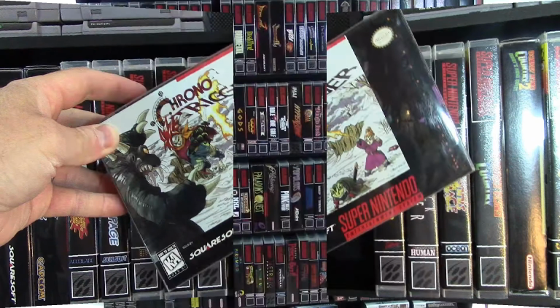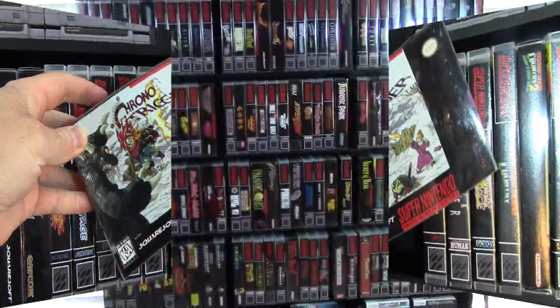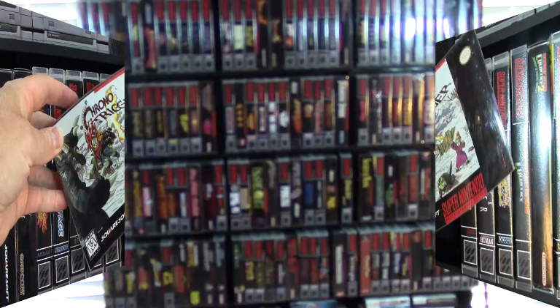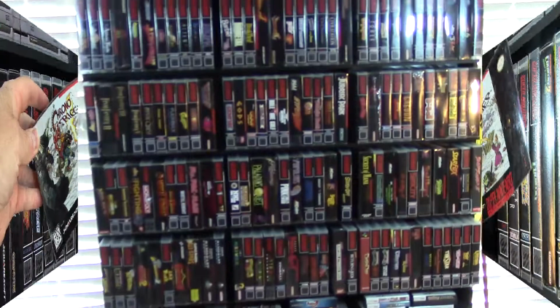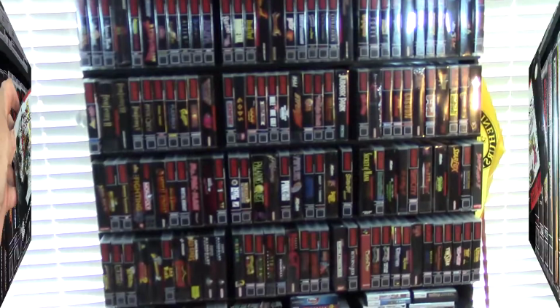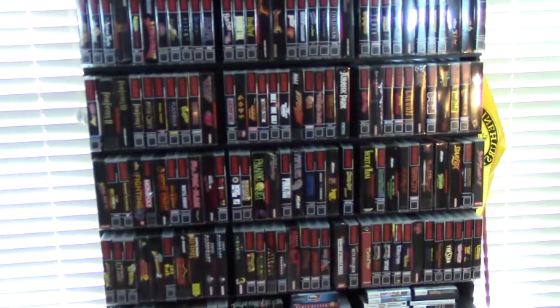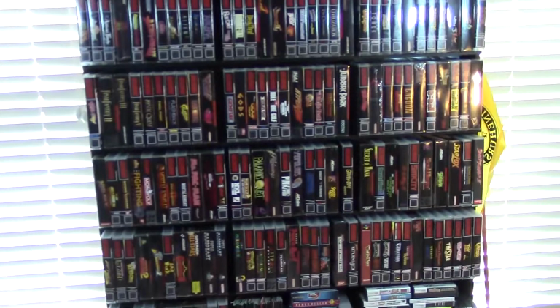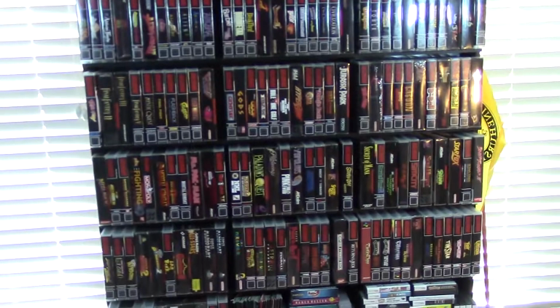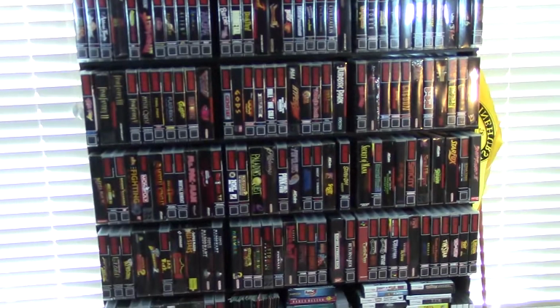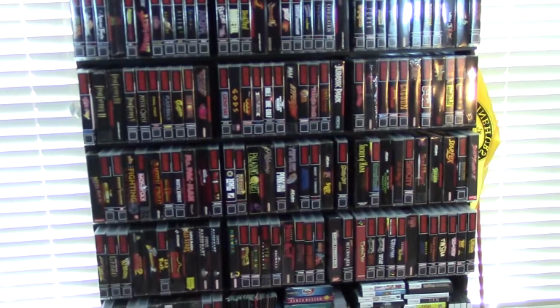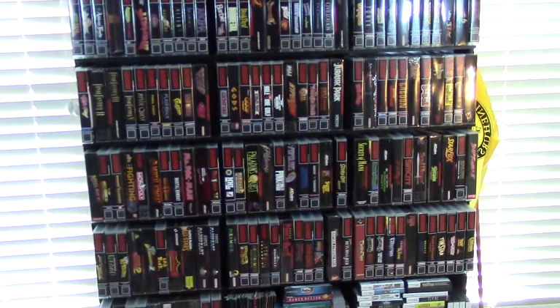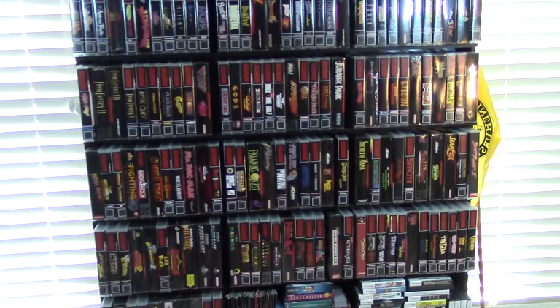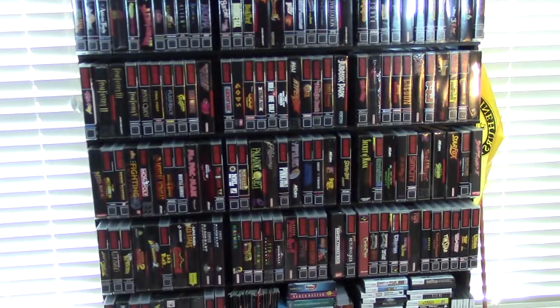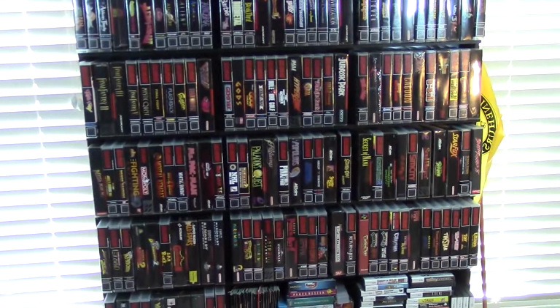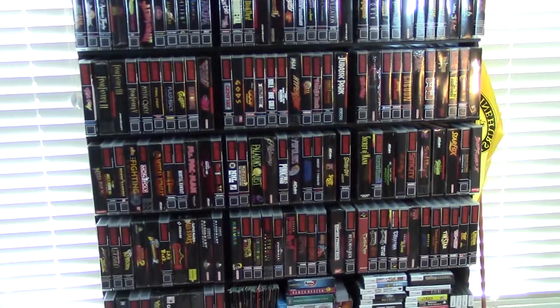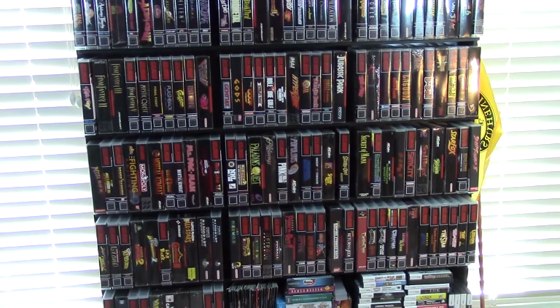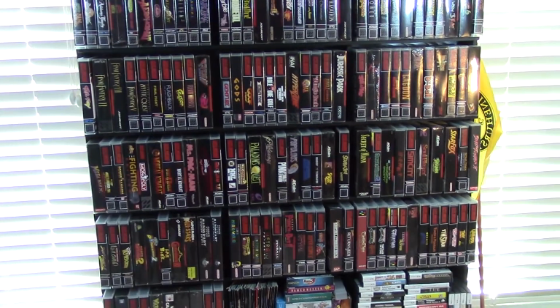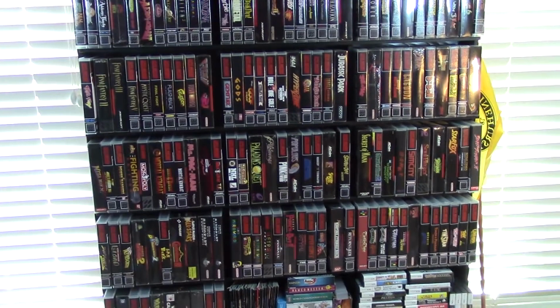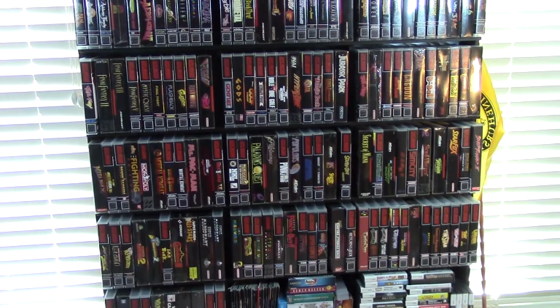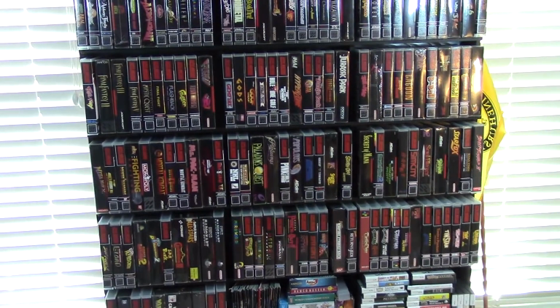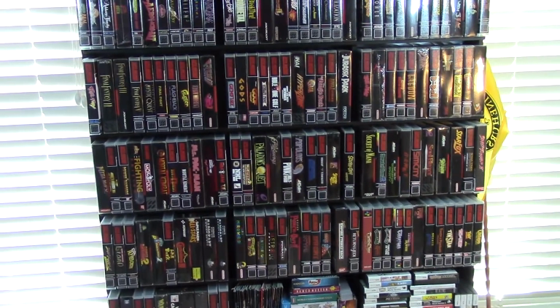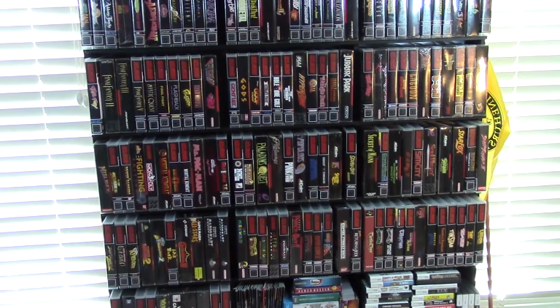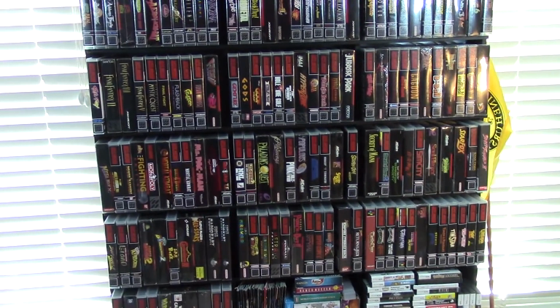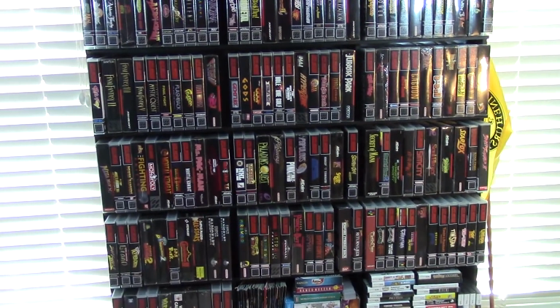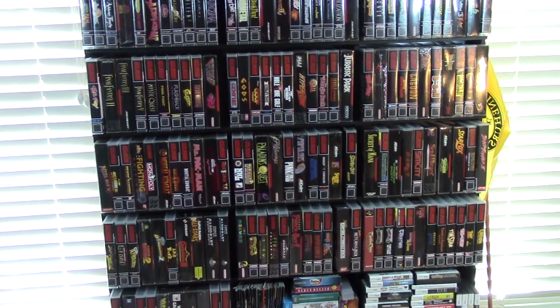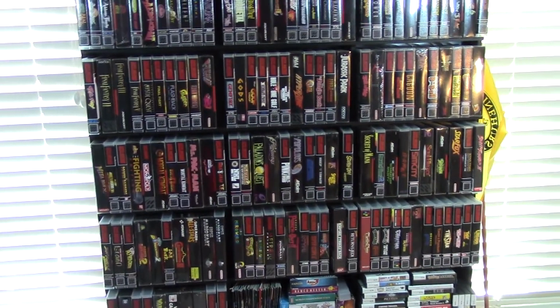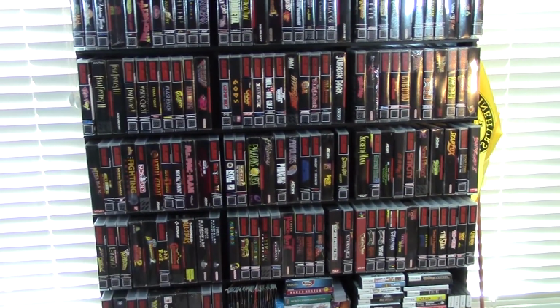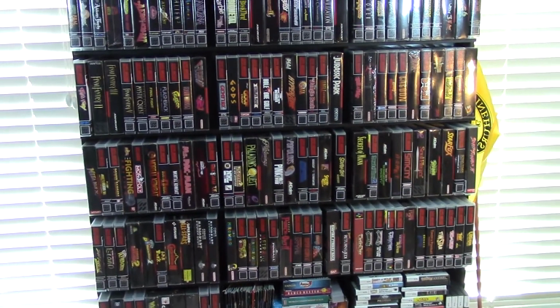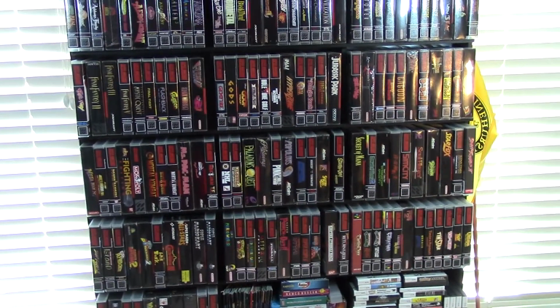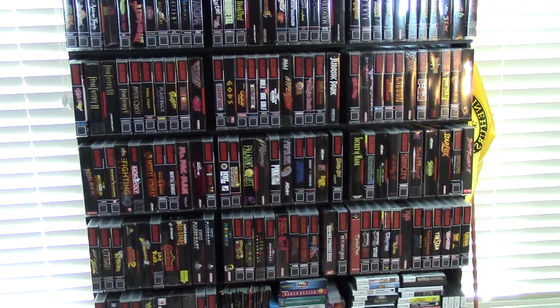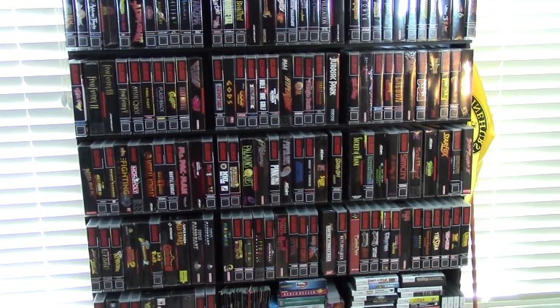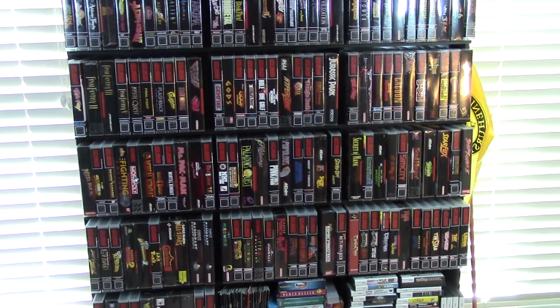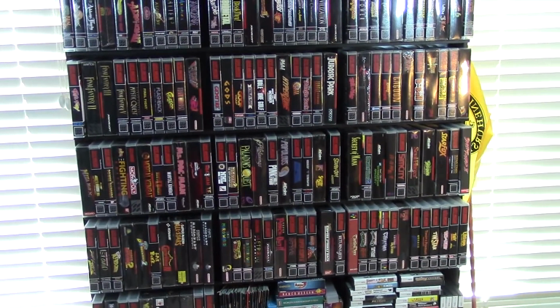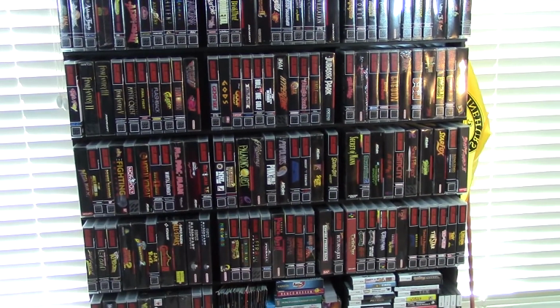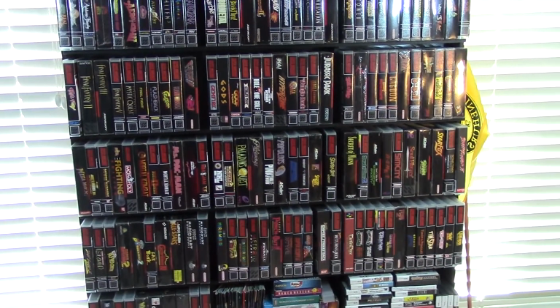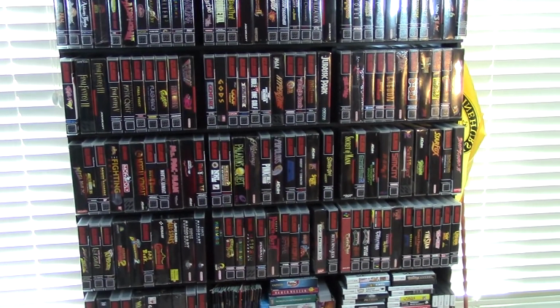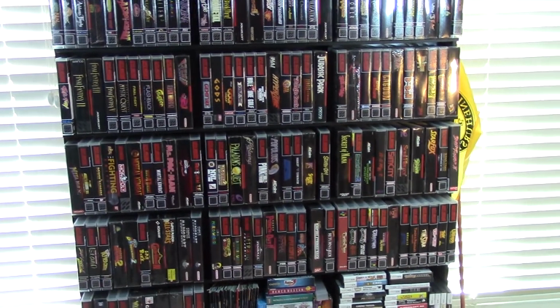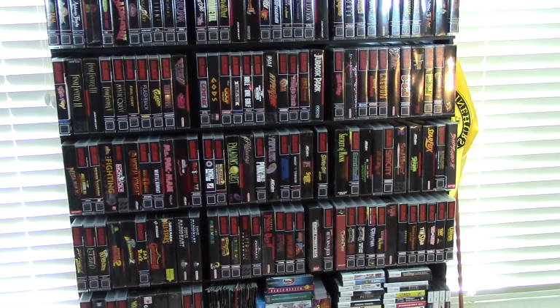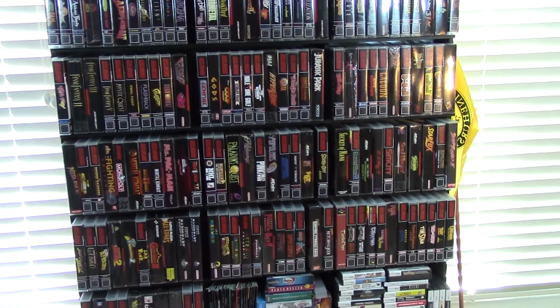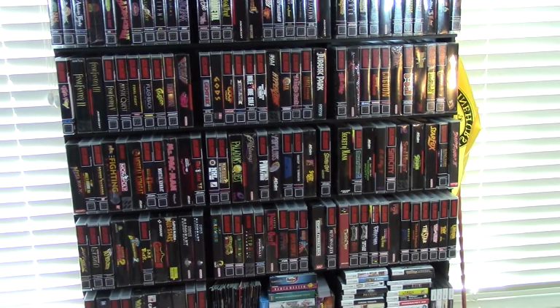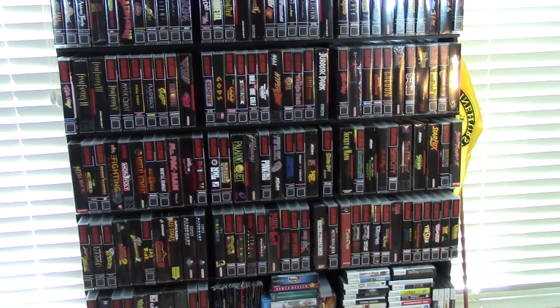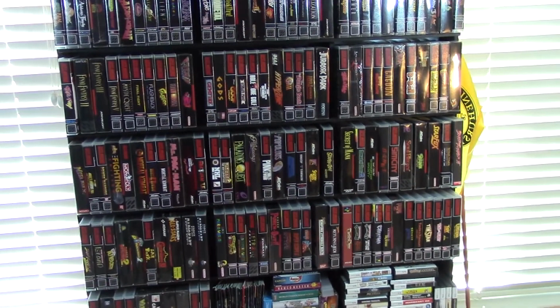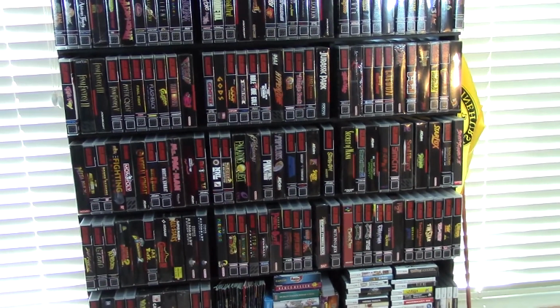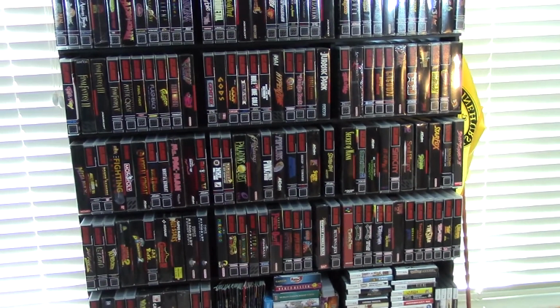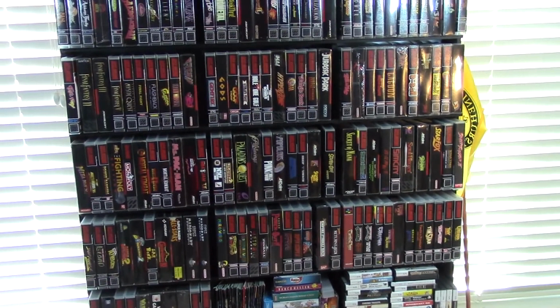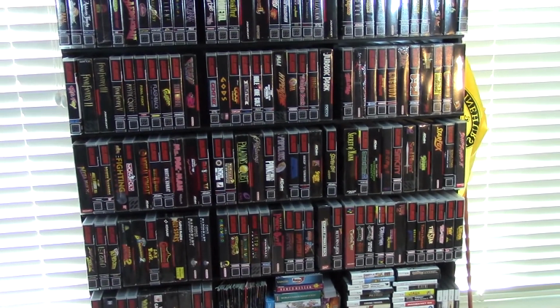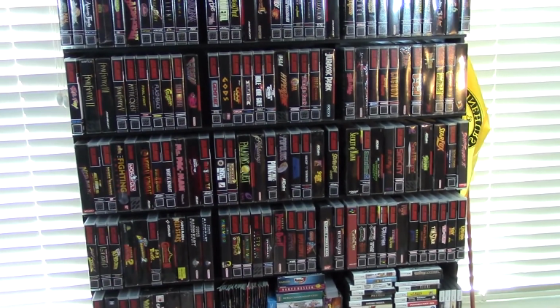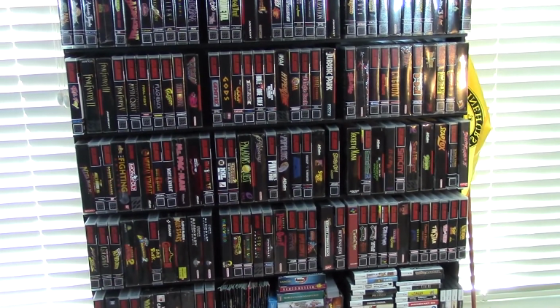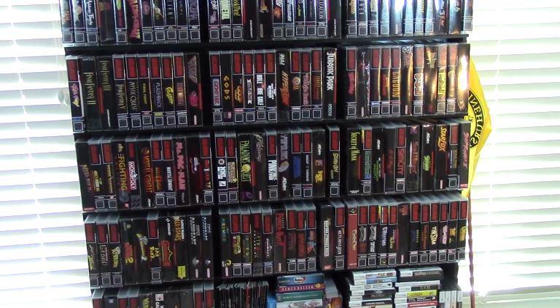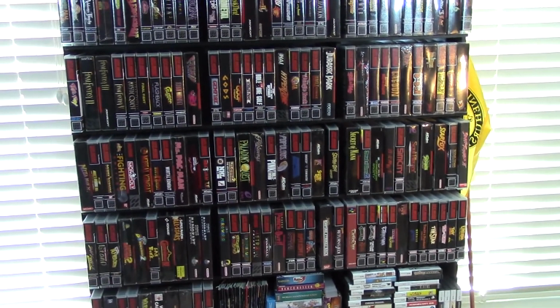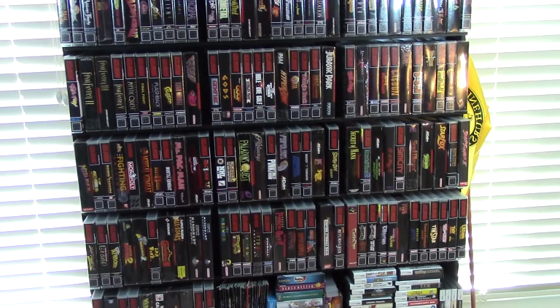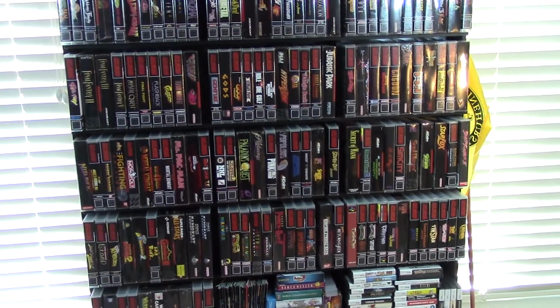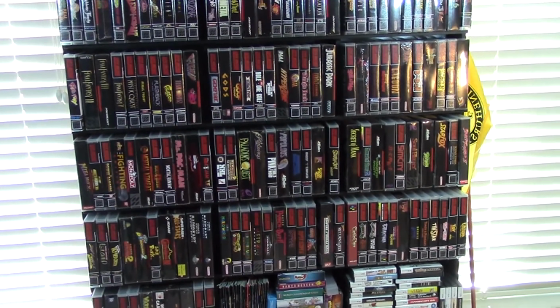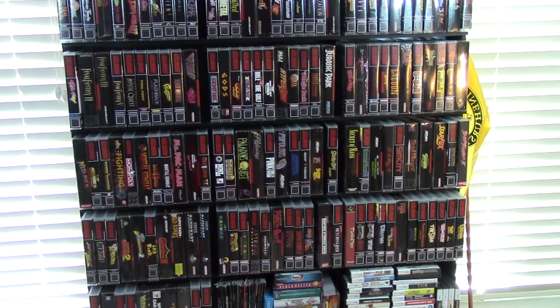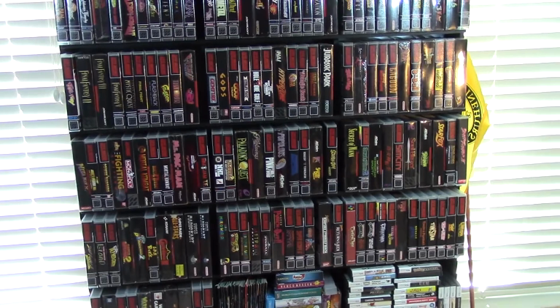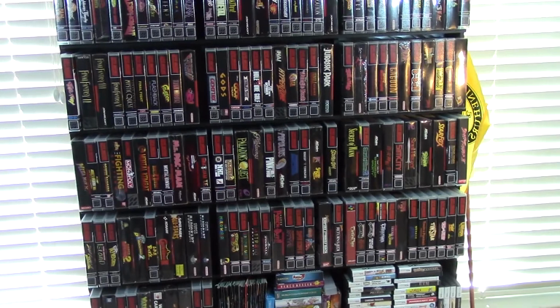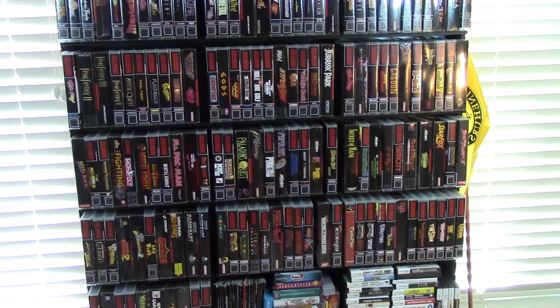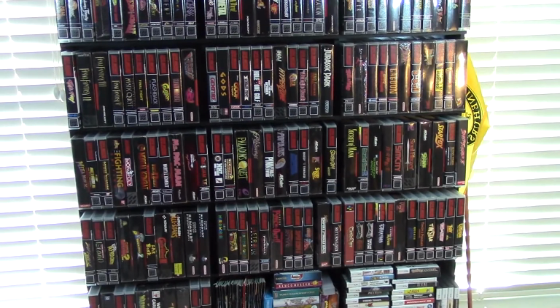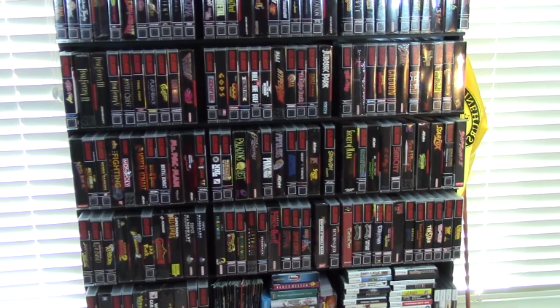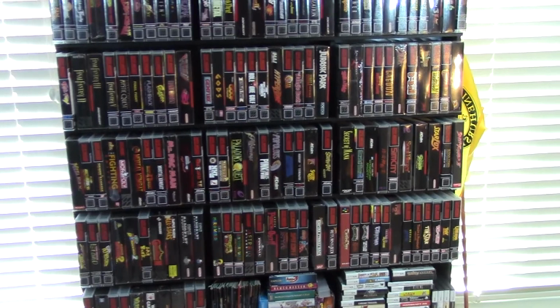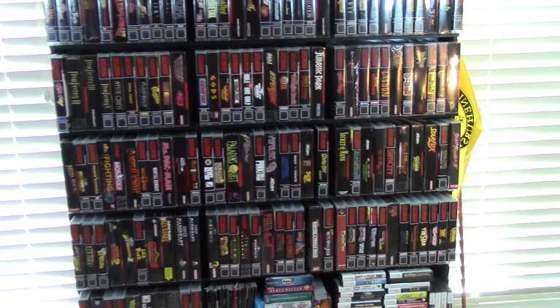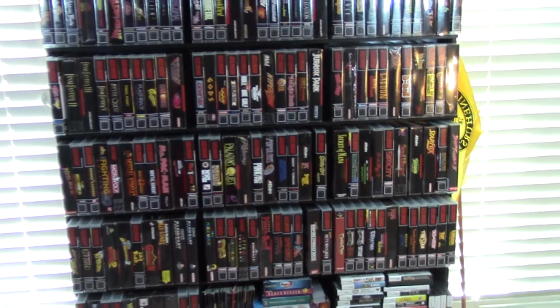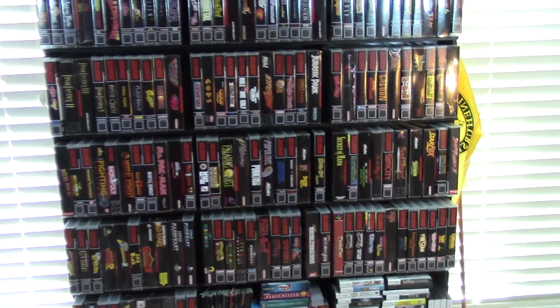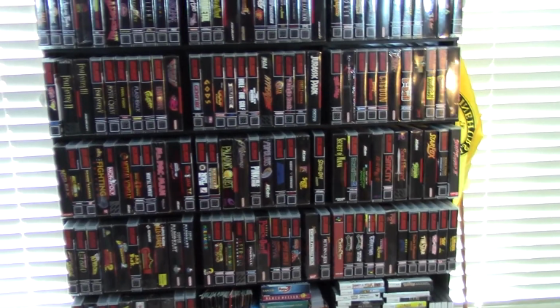Hey guys, how's it going? Brendan here, aka MrWeaverFace, and today I wanted to go through my Super Nintendo collection.